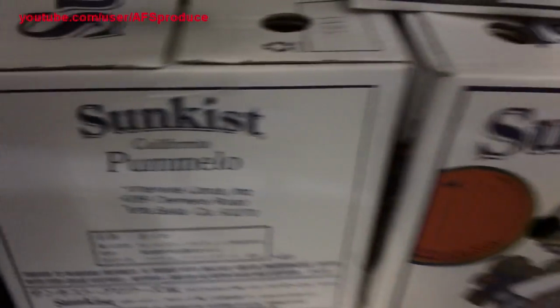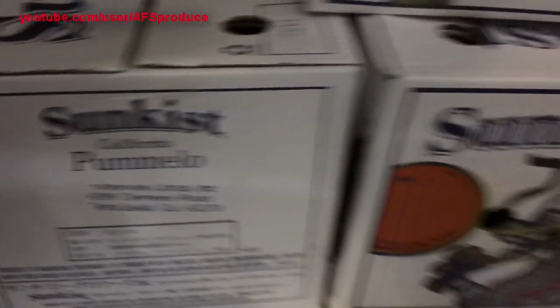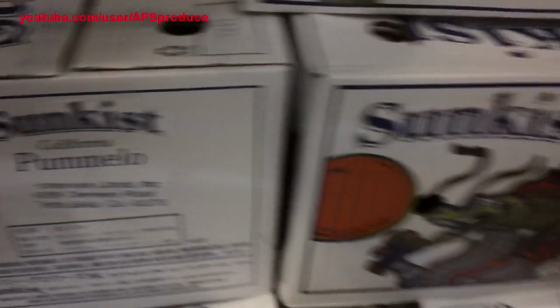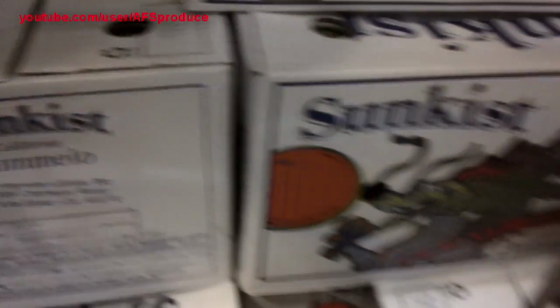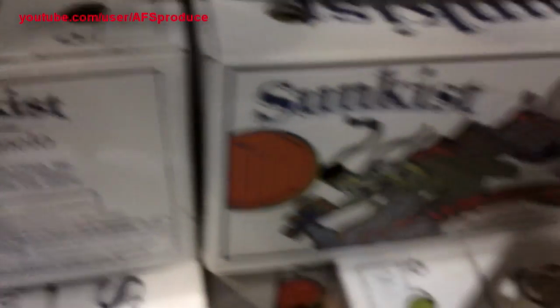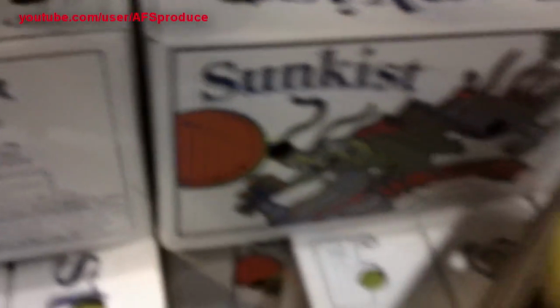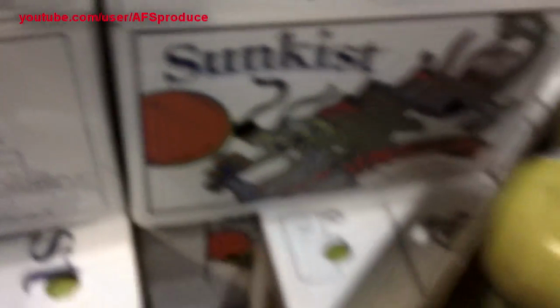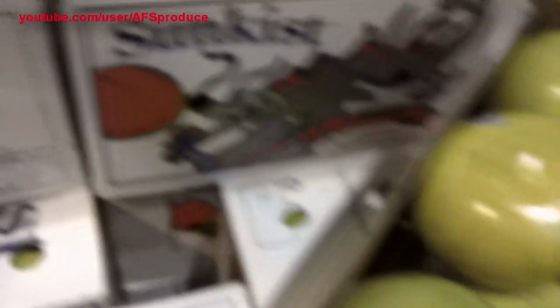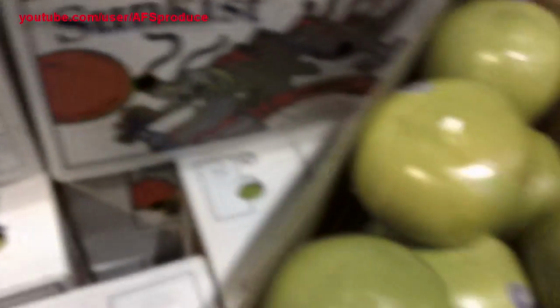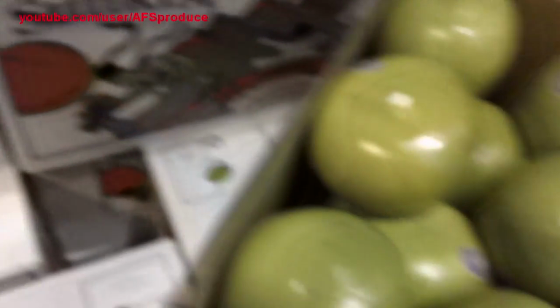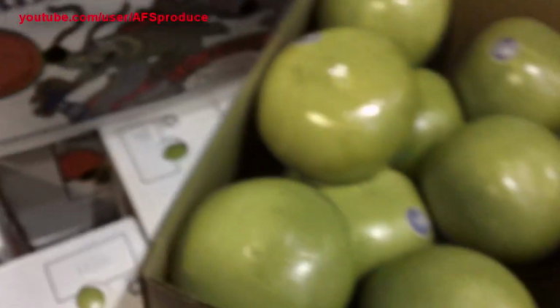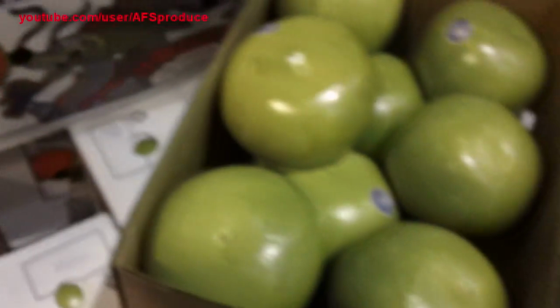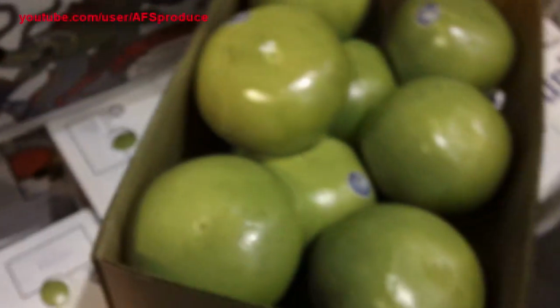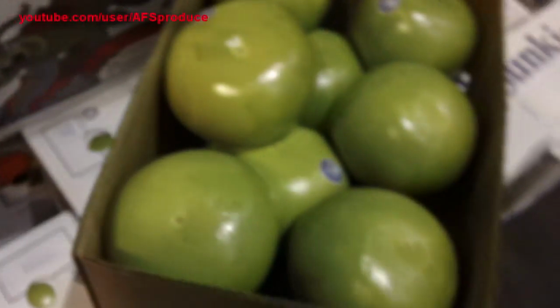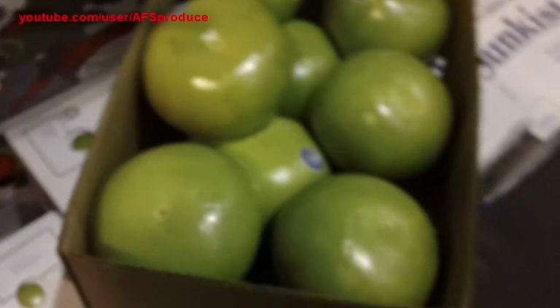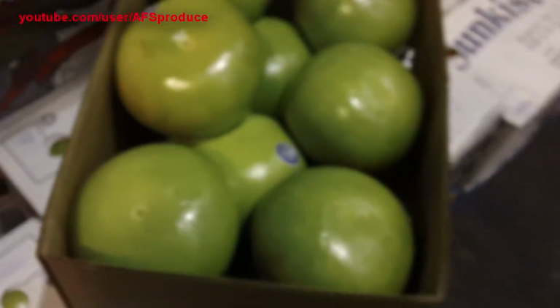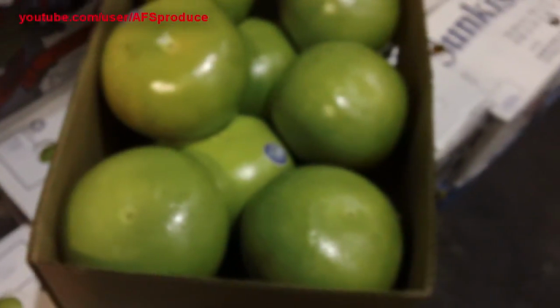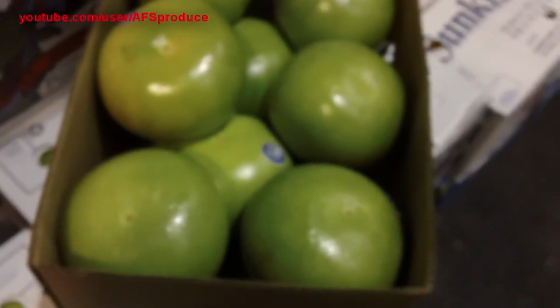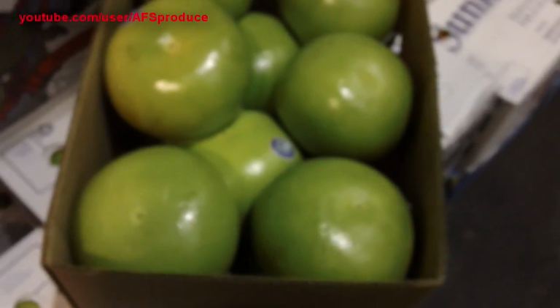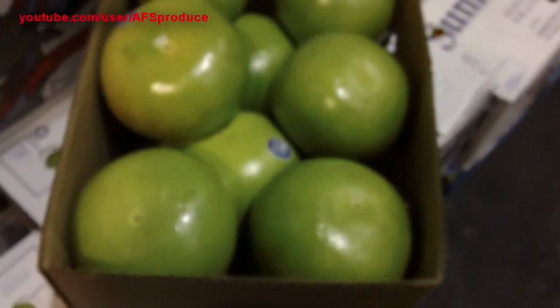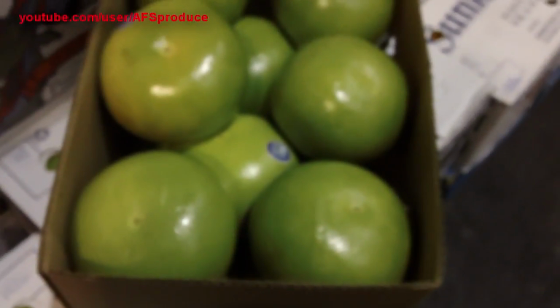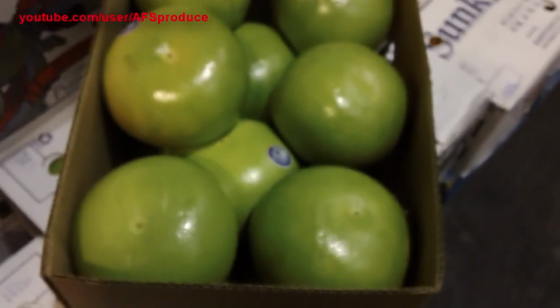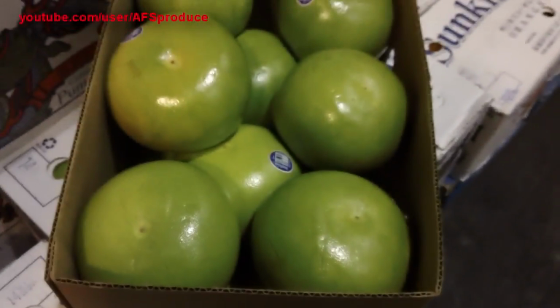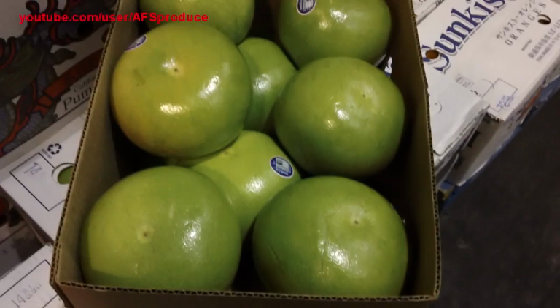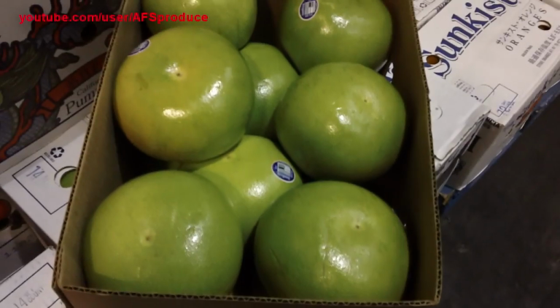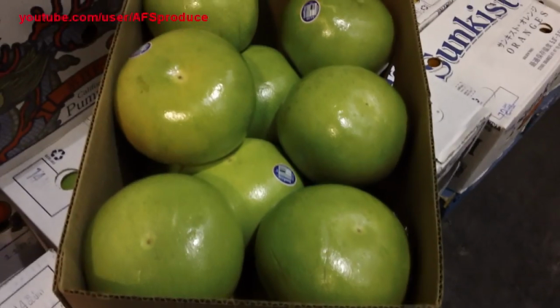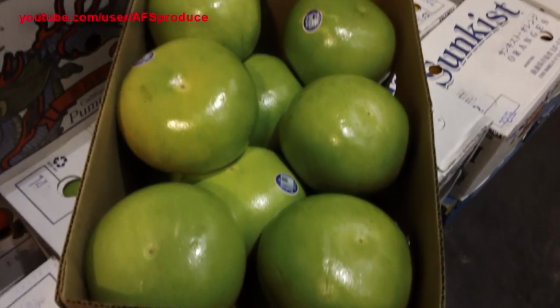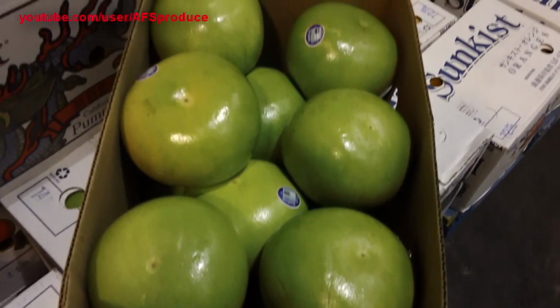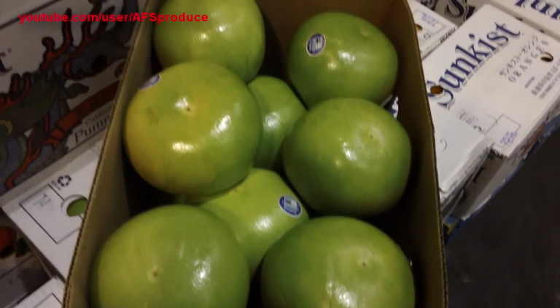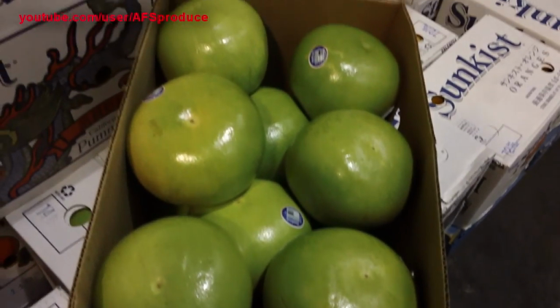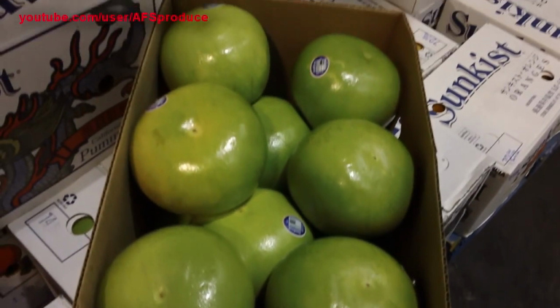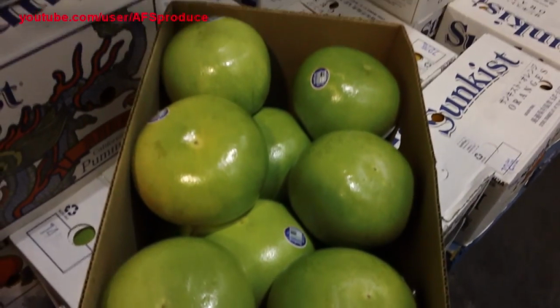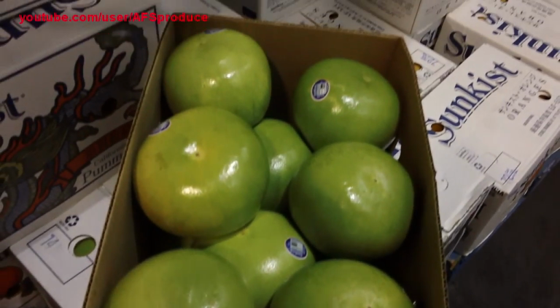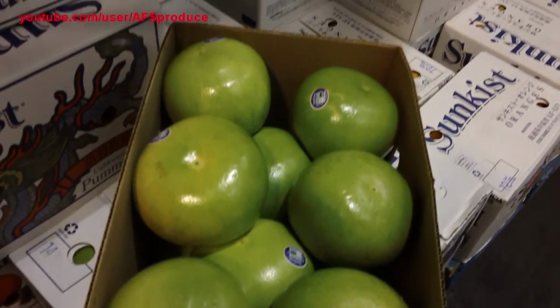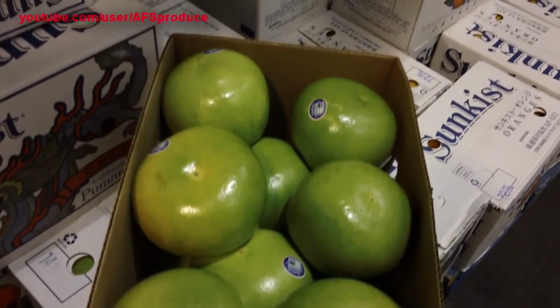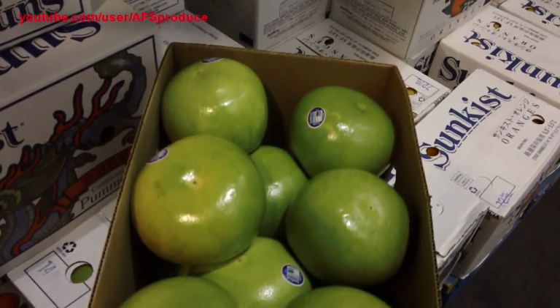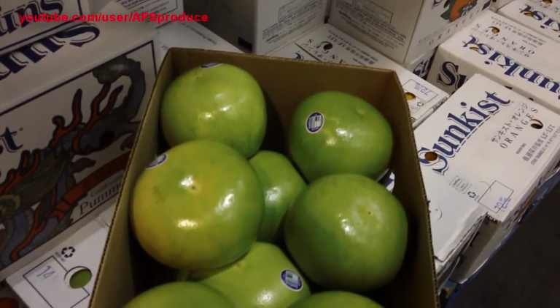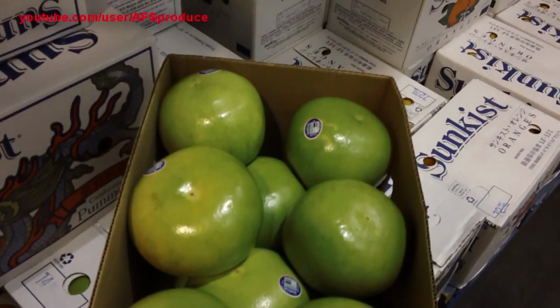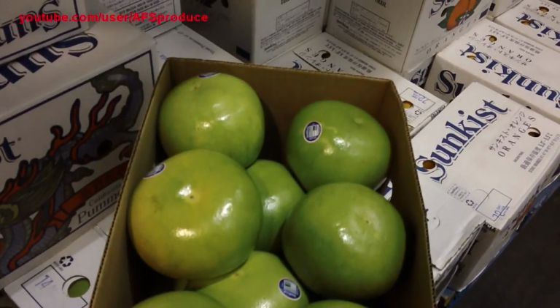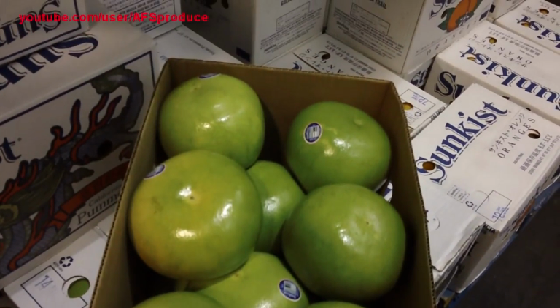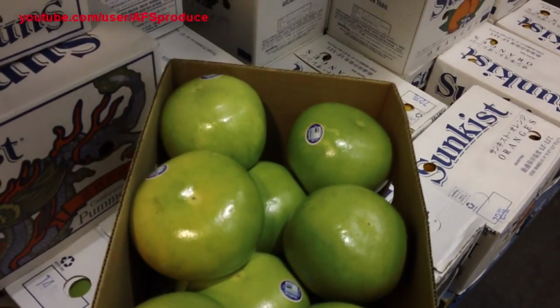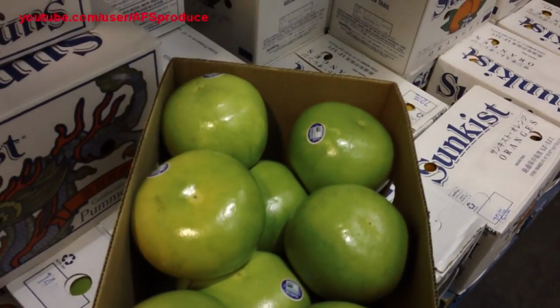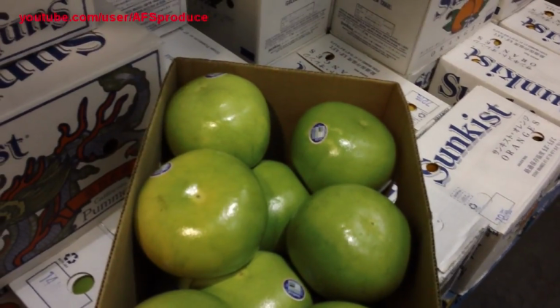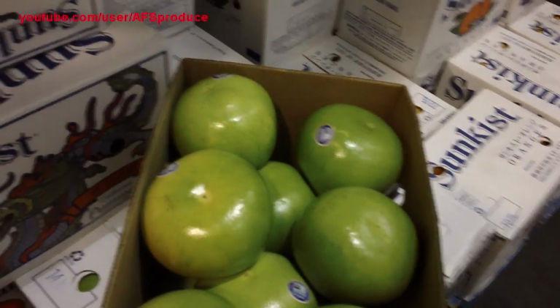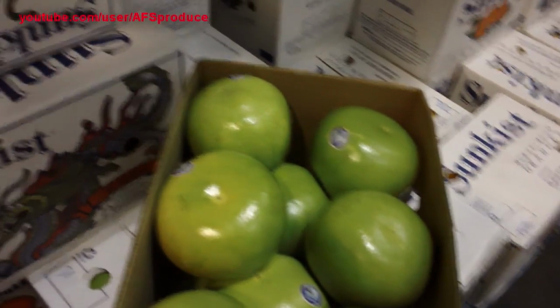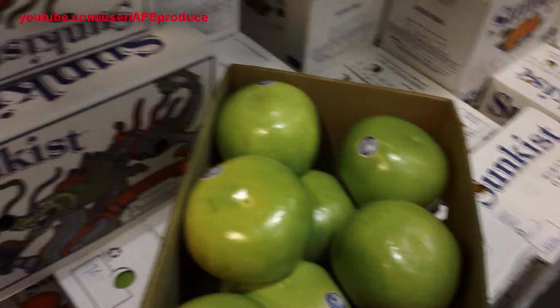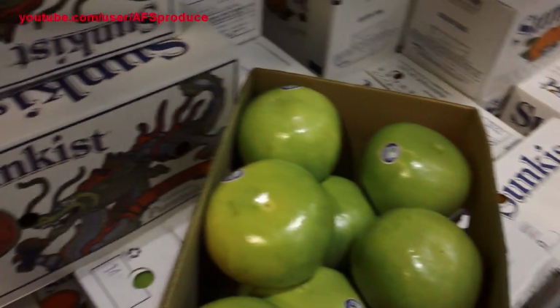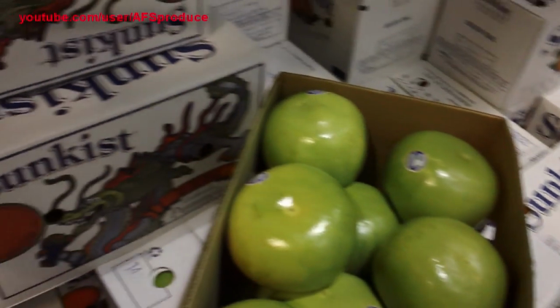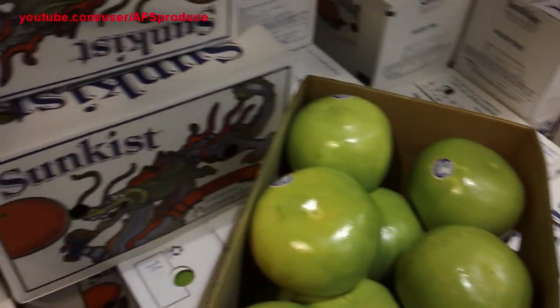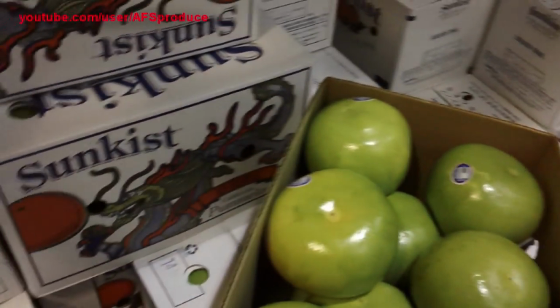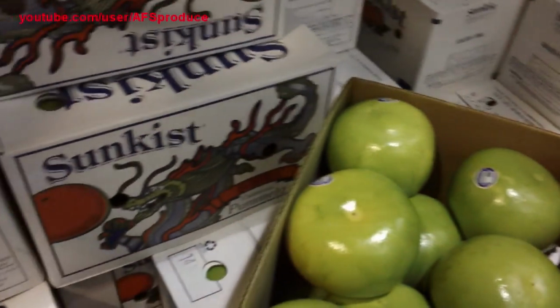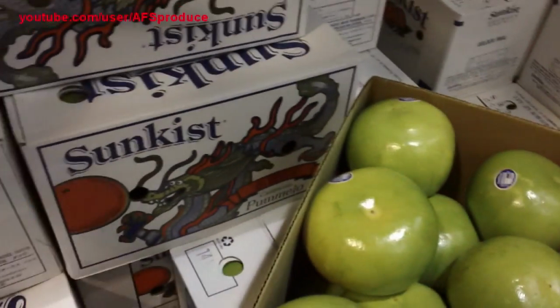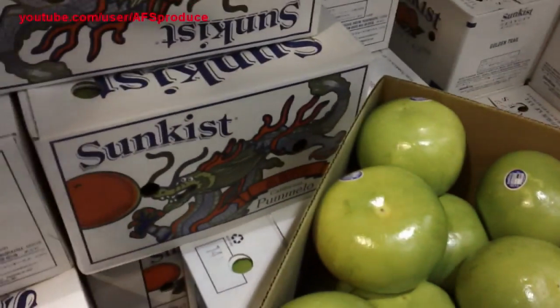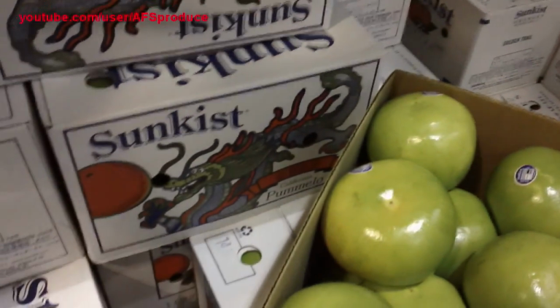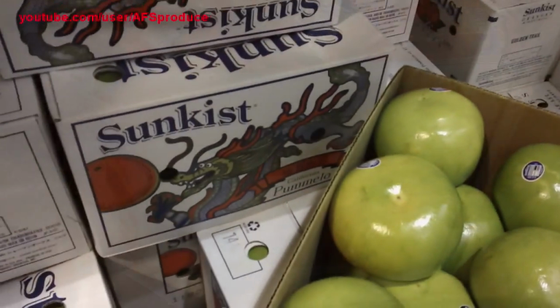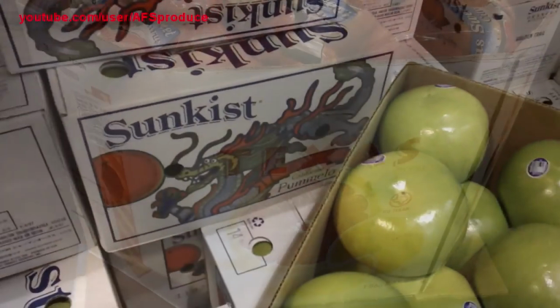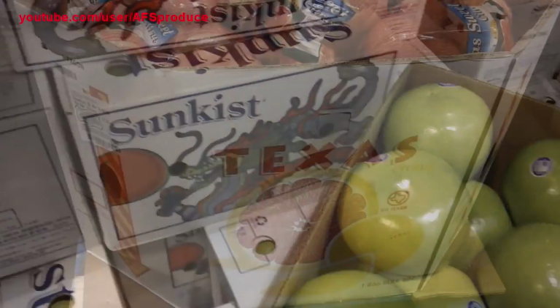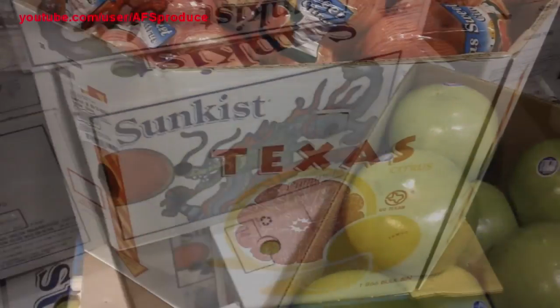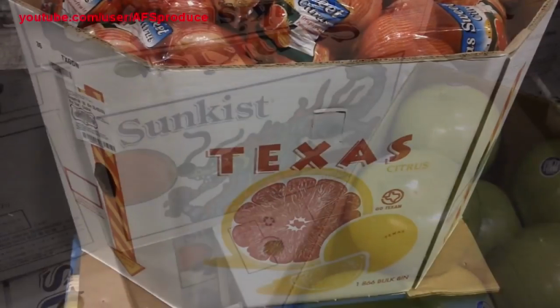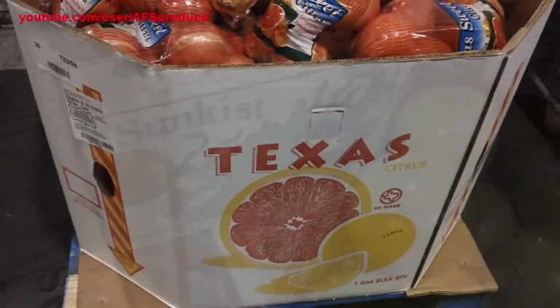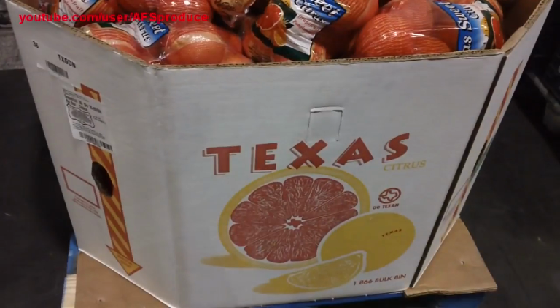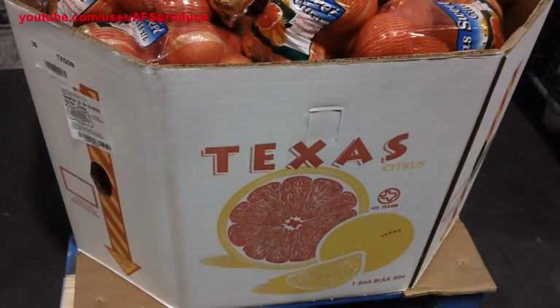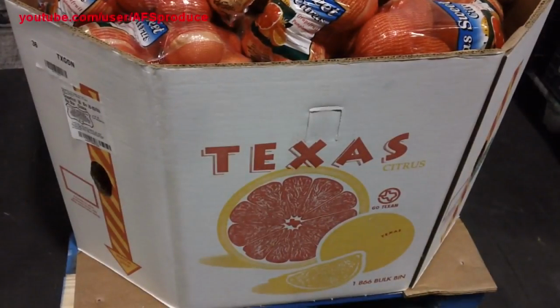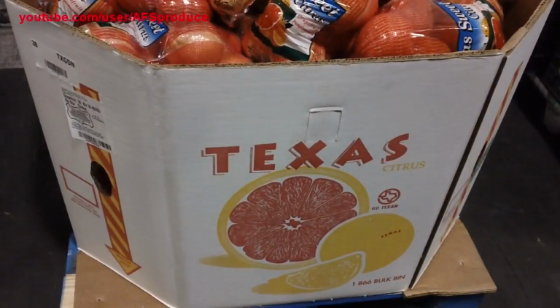This is our pomelo grapefruit, also known as a Chinese grapefruit. These are also available now.